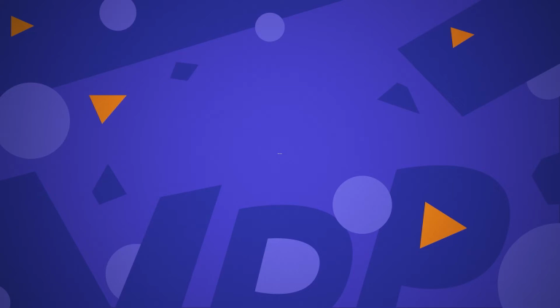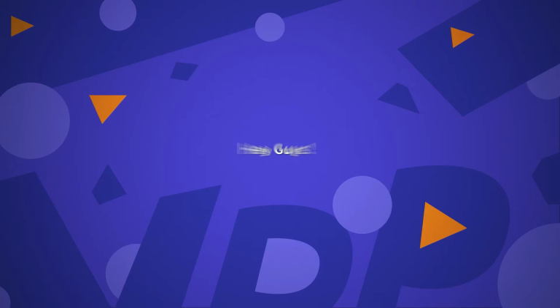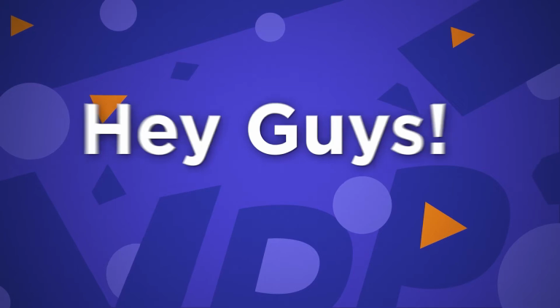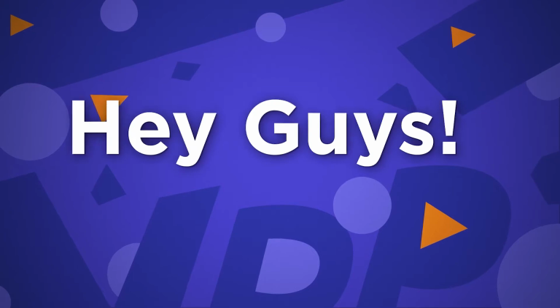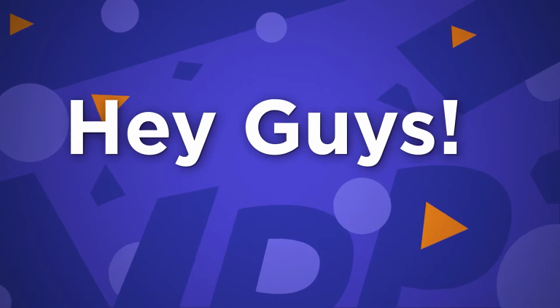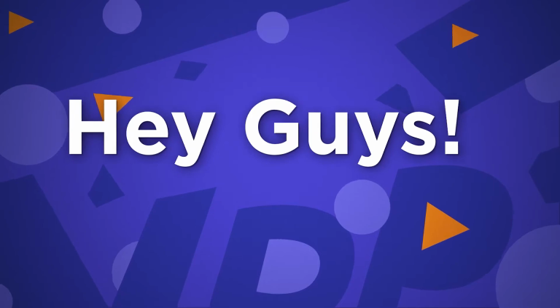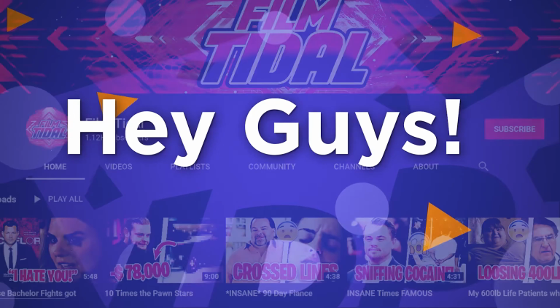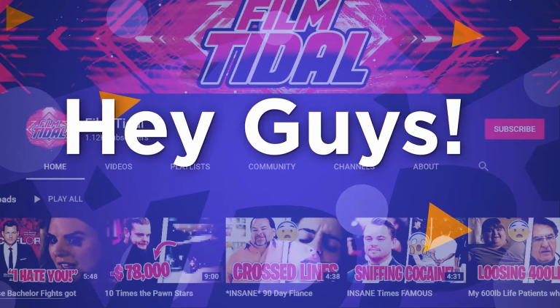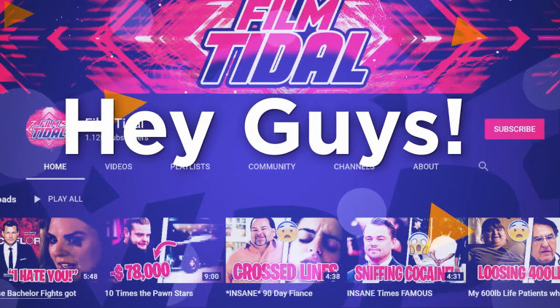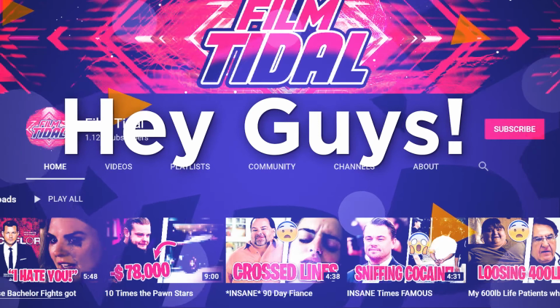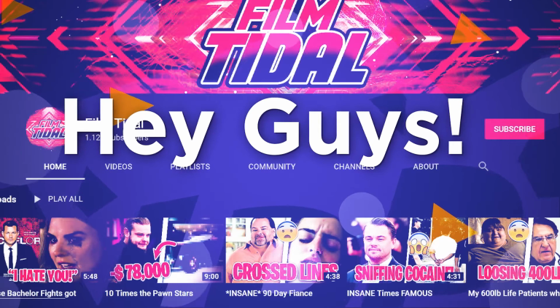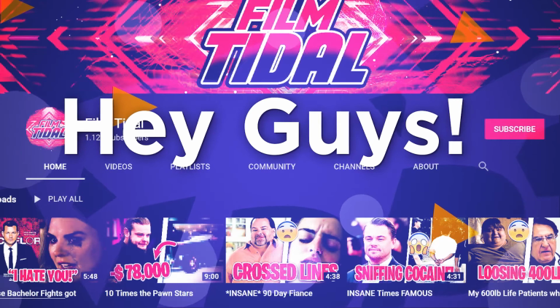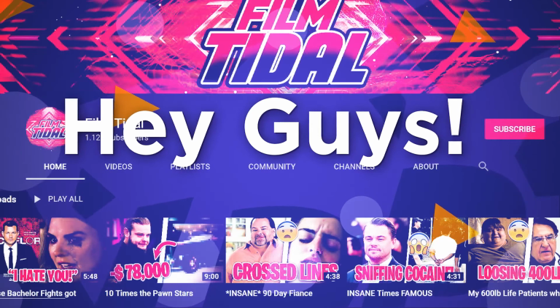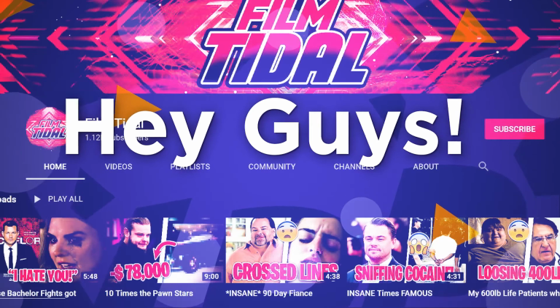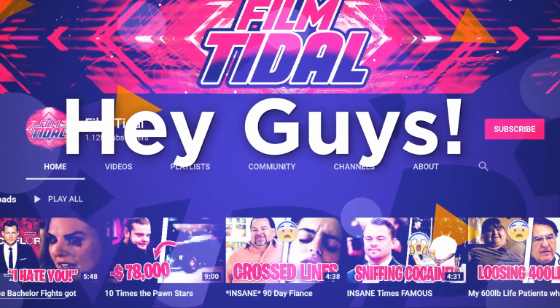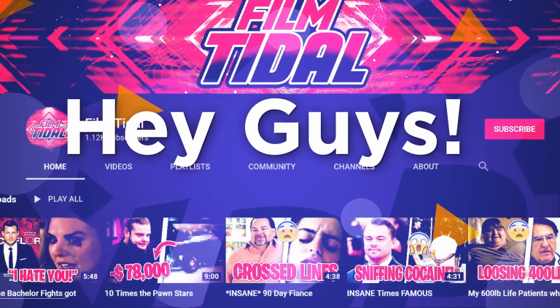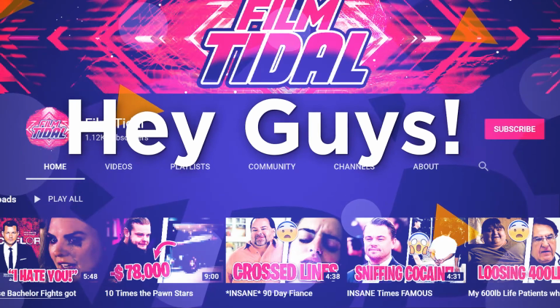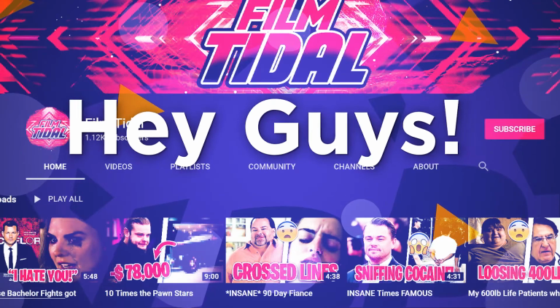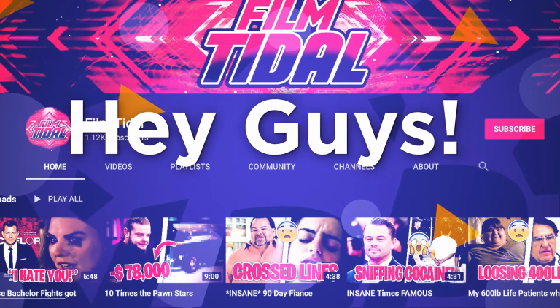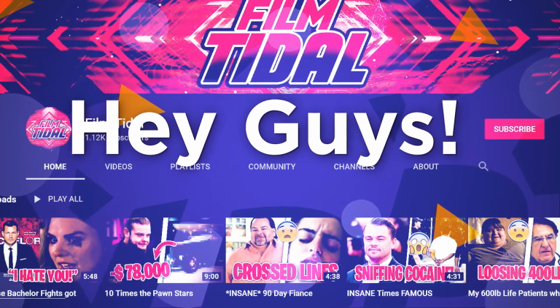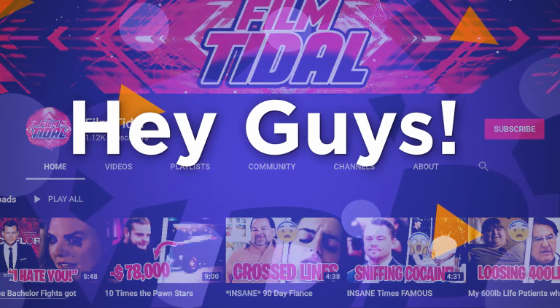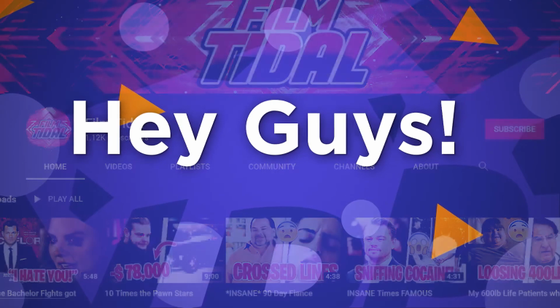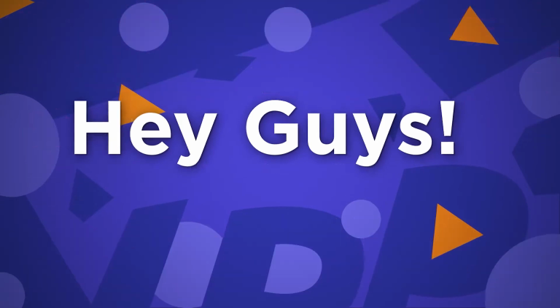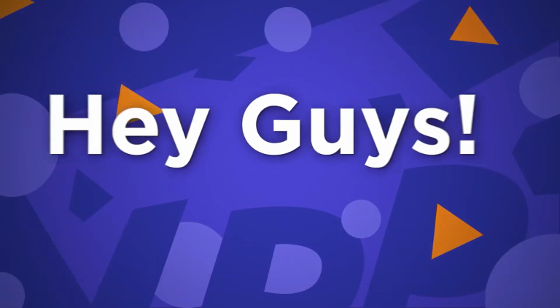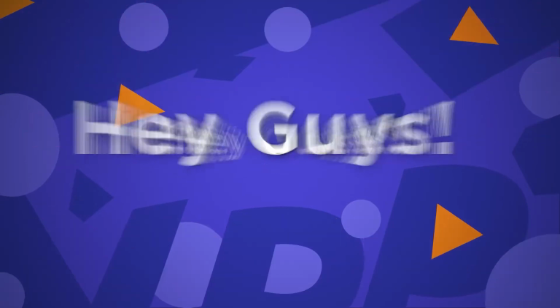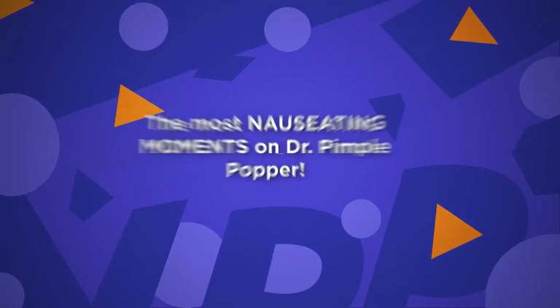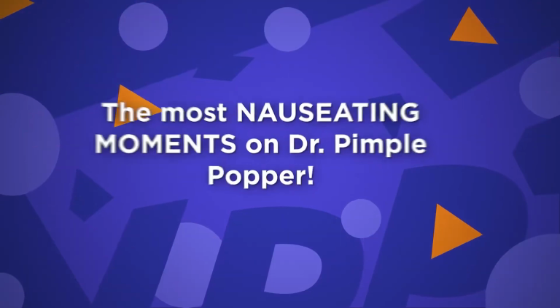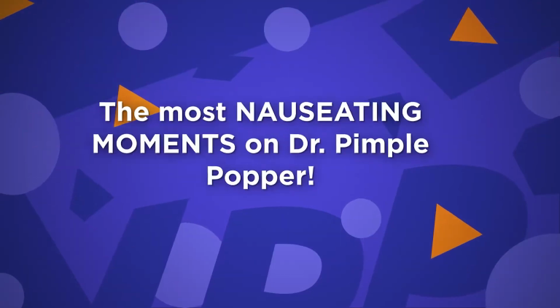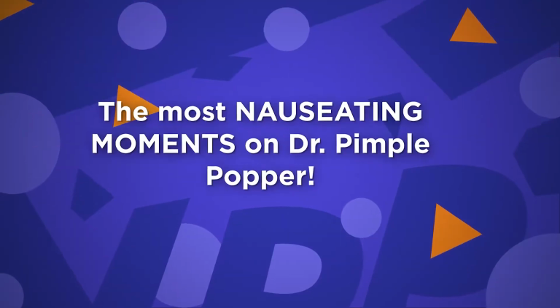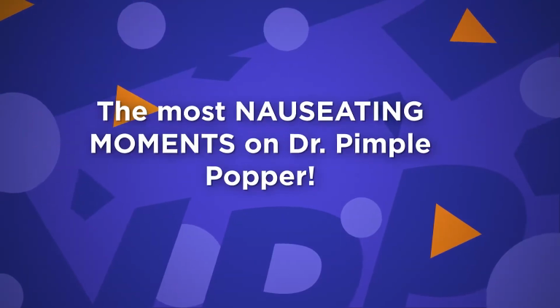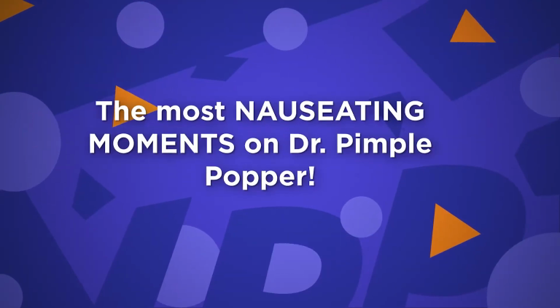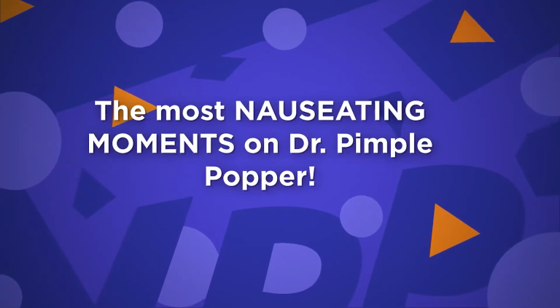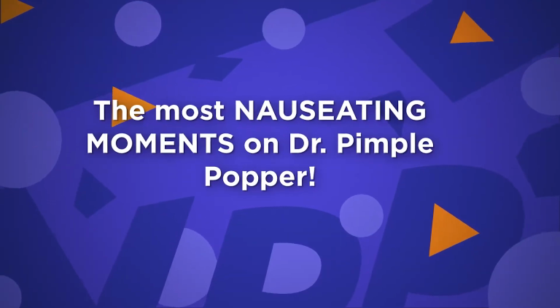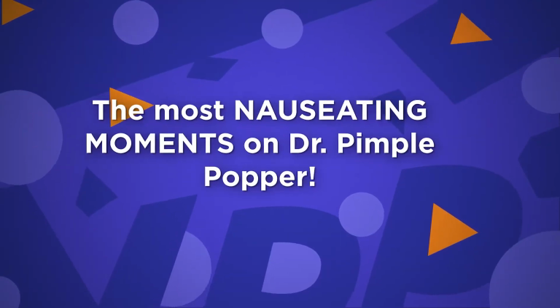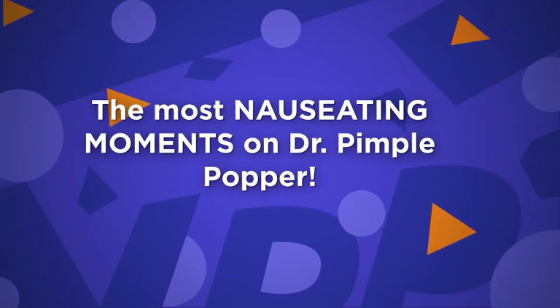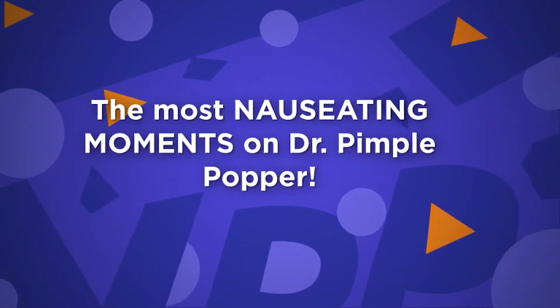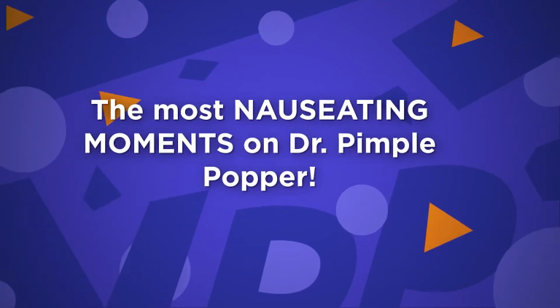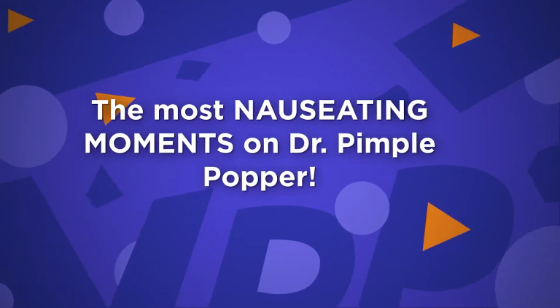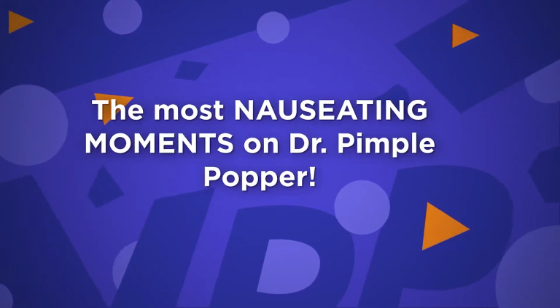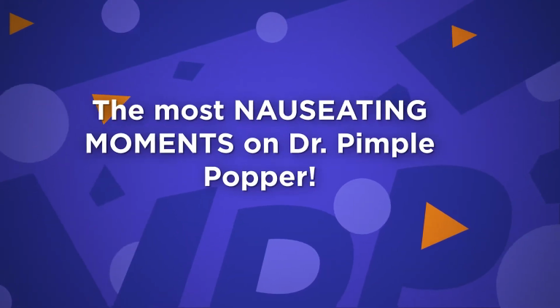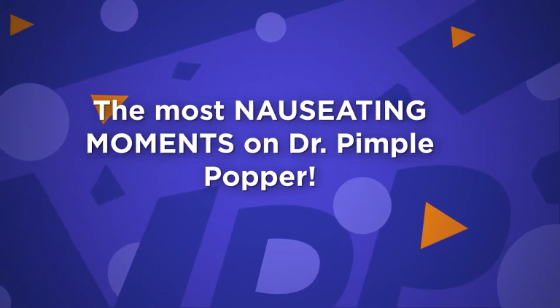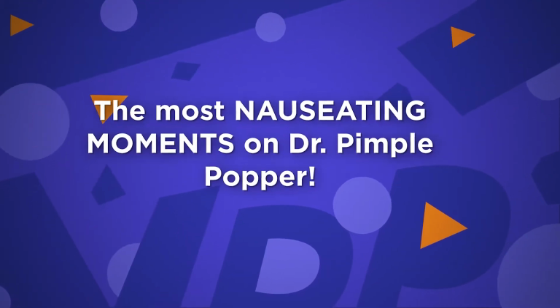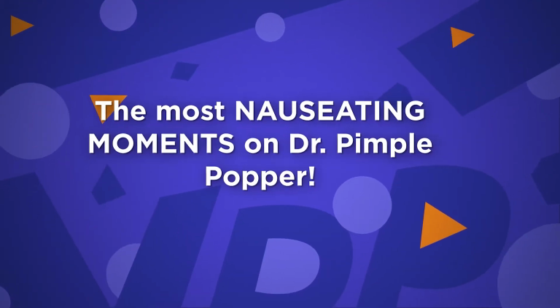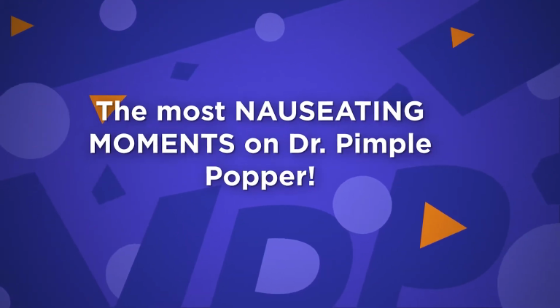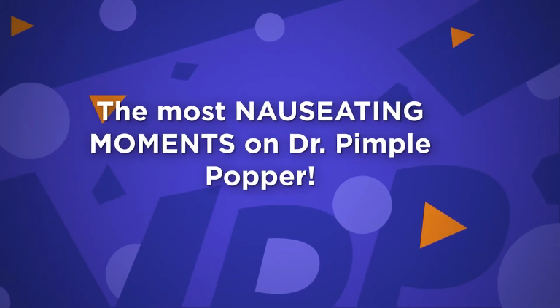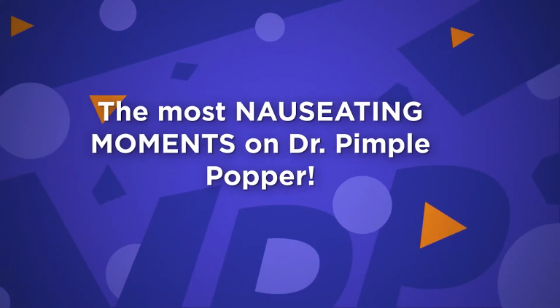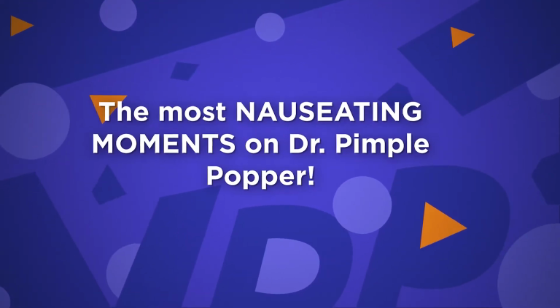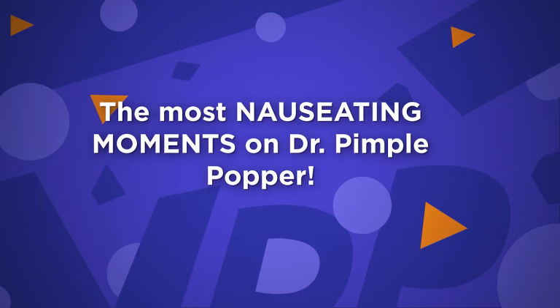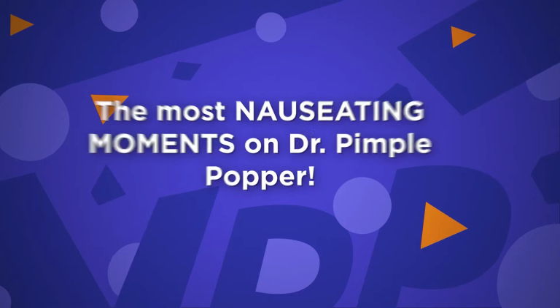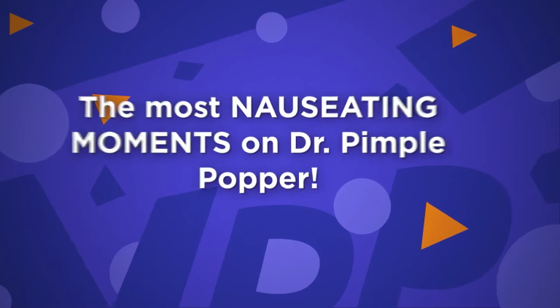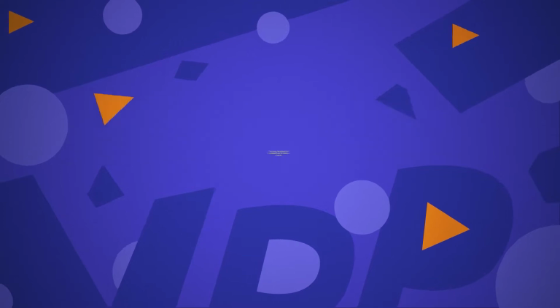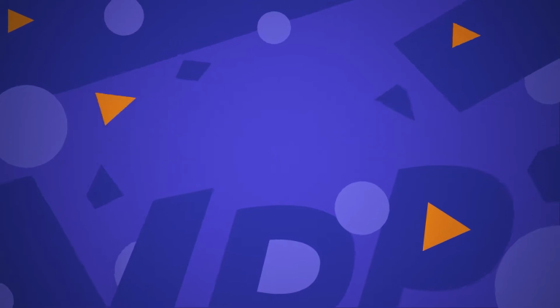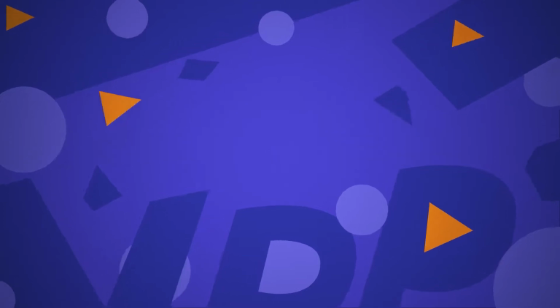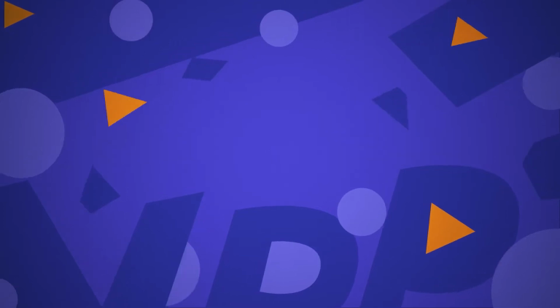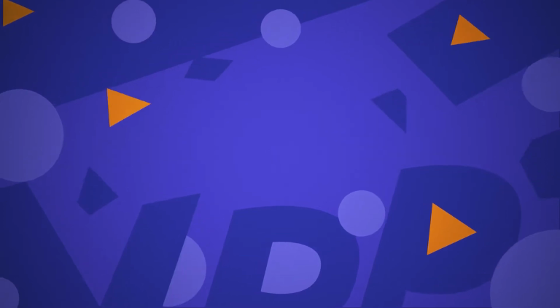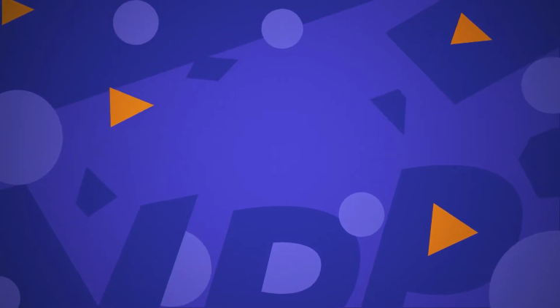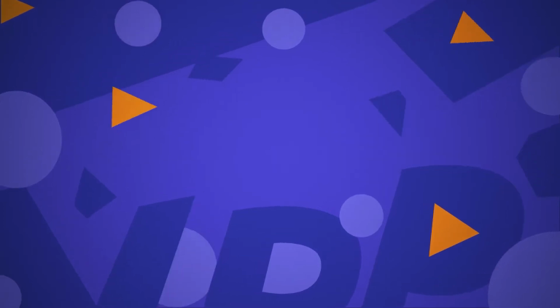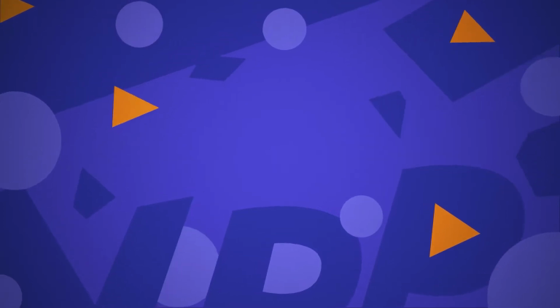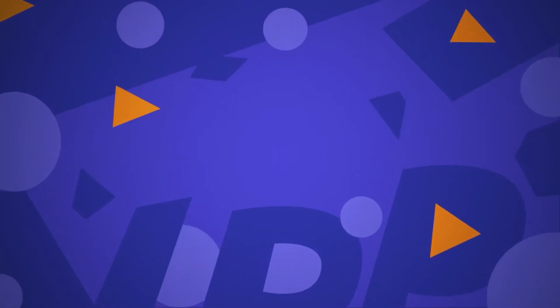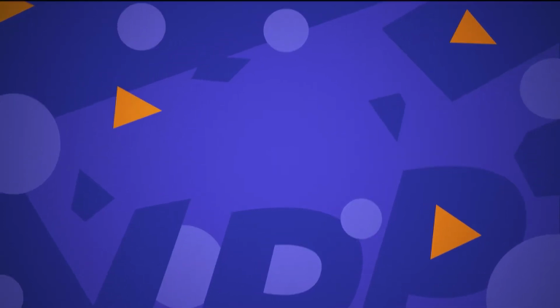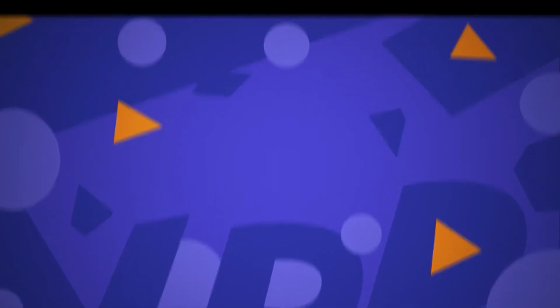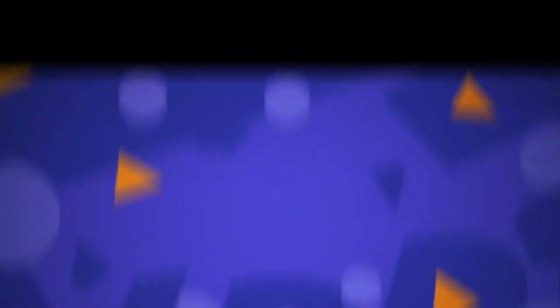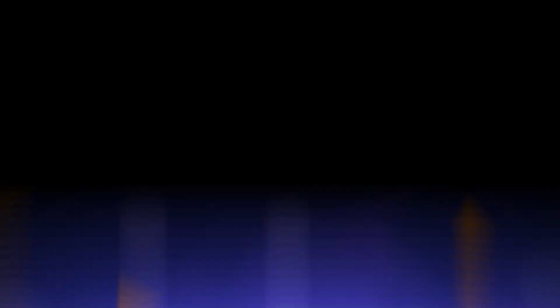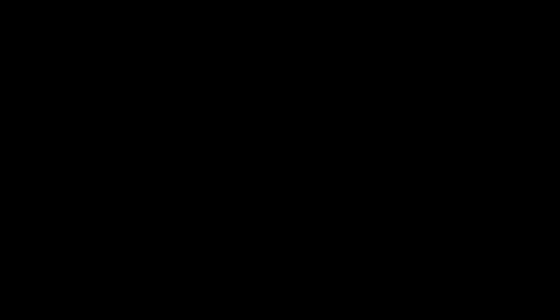Hey guys, welcome back to Film Title. Today we'll talk about the most nauseating moments on Dr. Pimple Popper. Let's head into it.